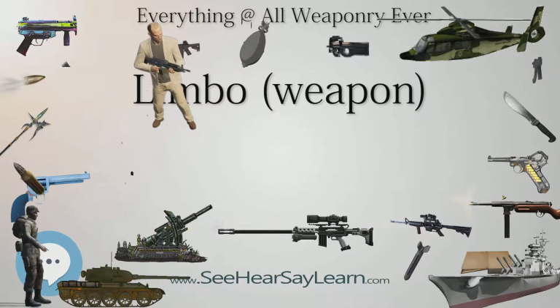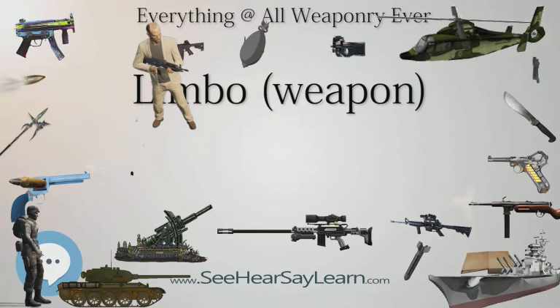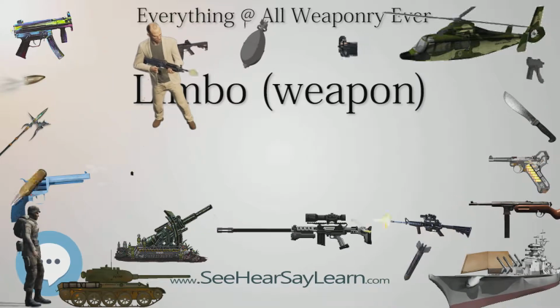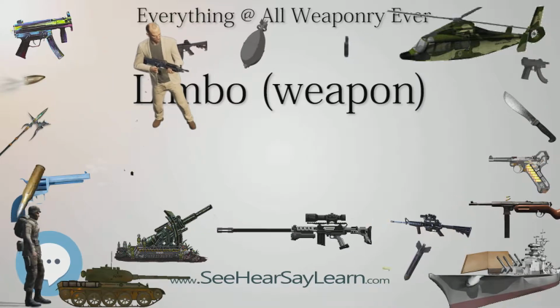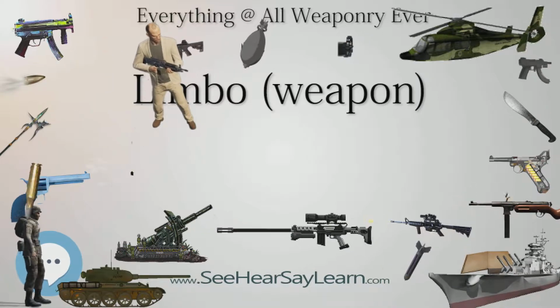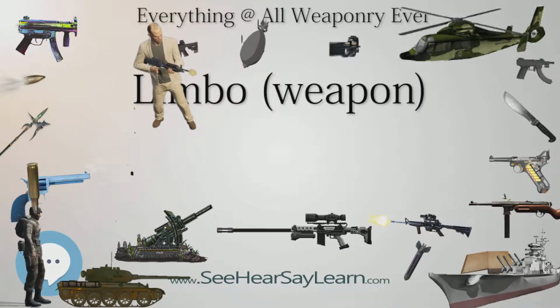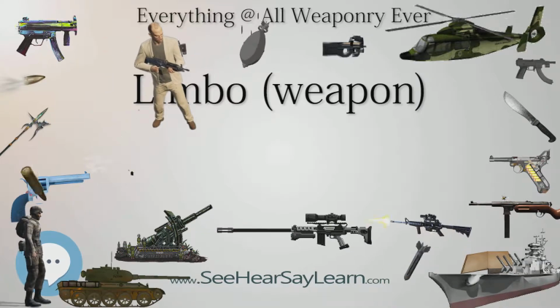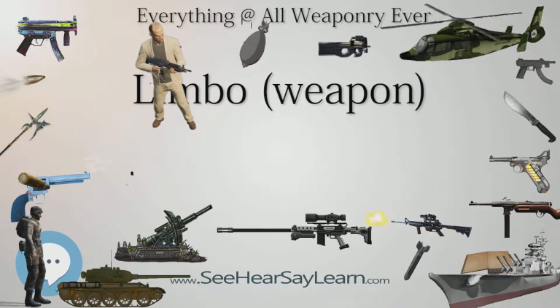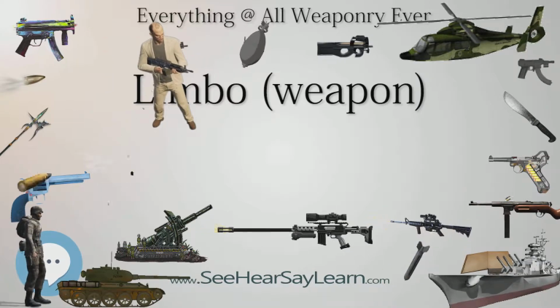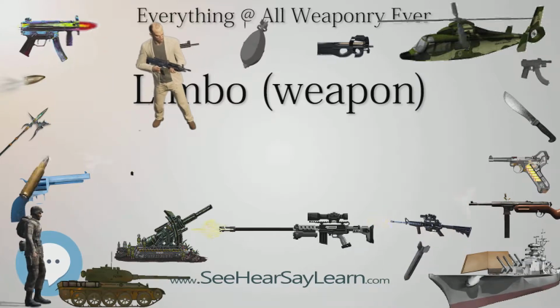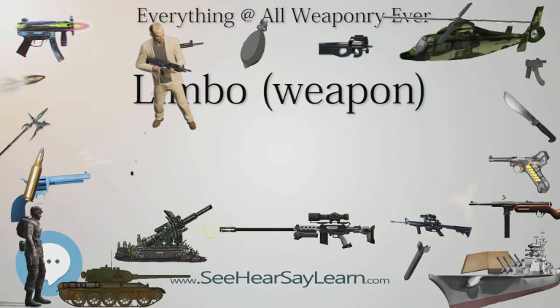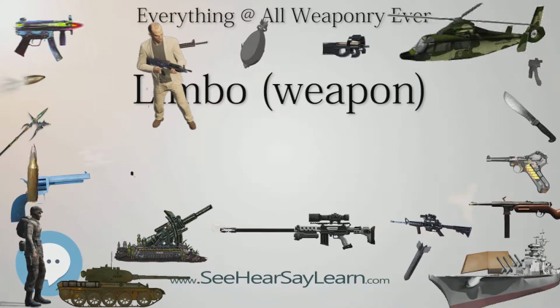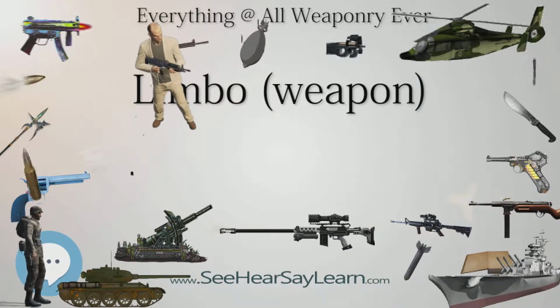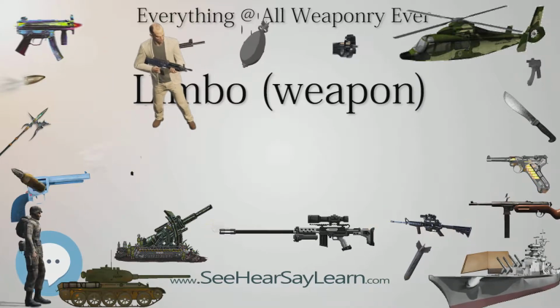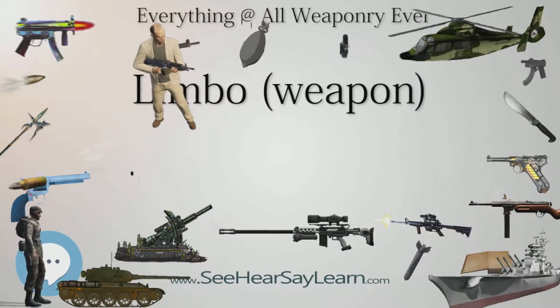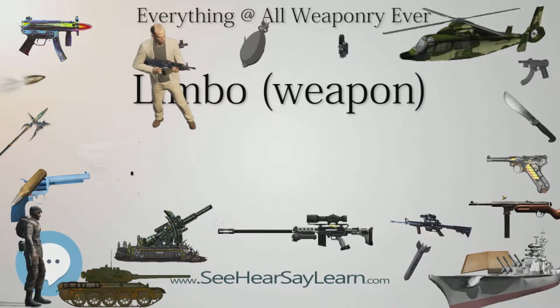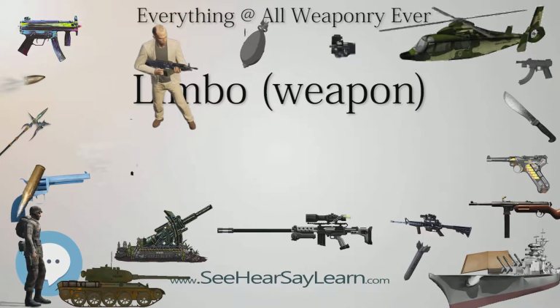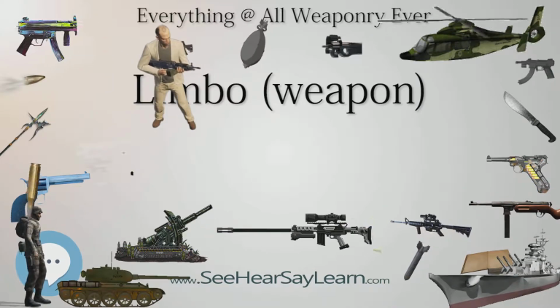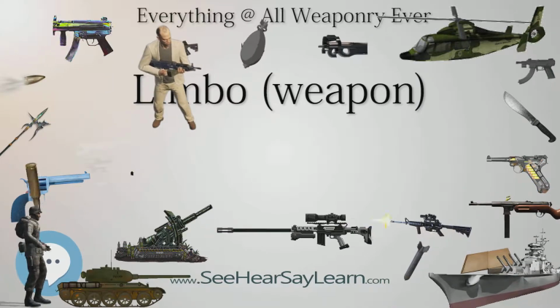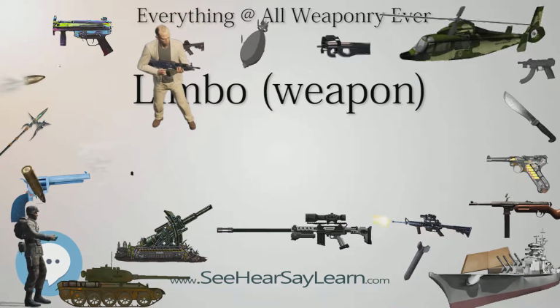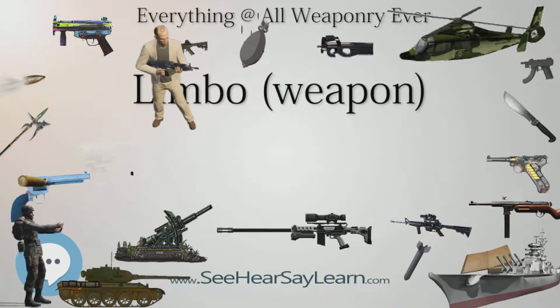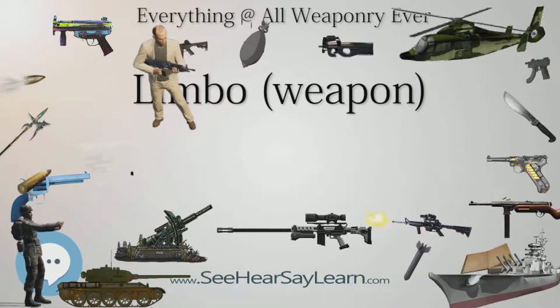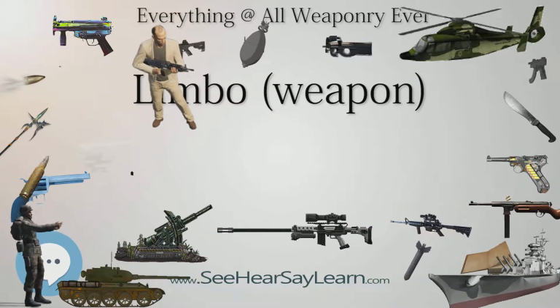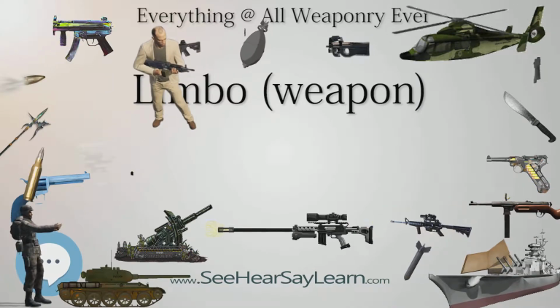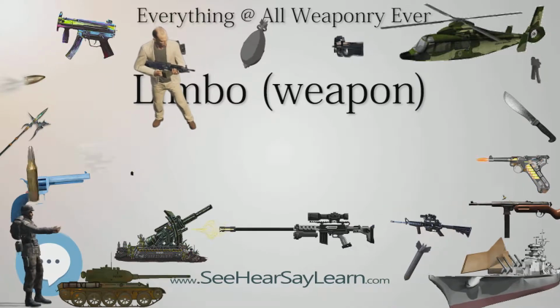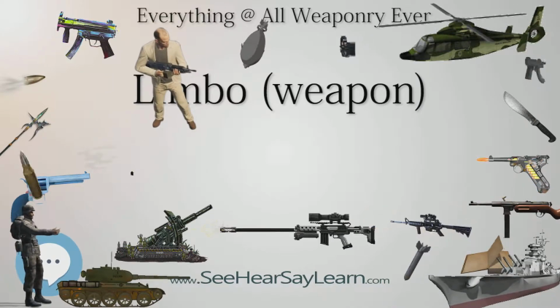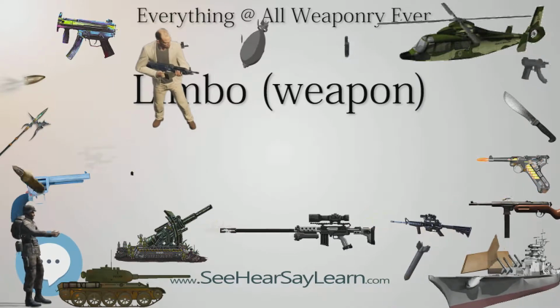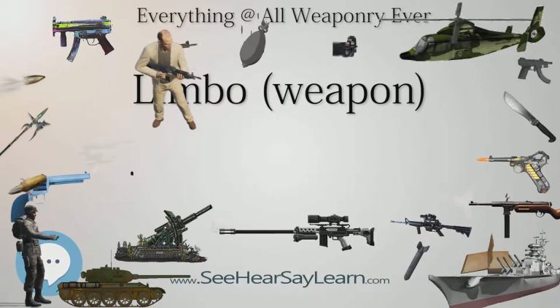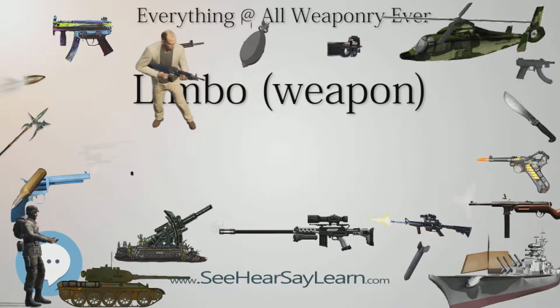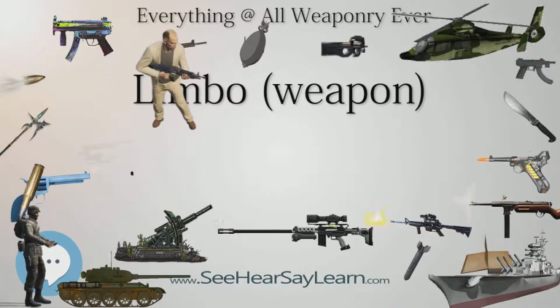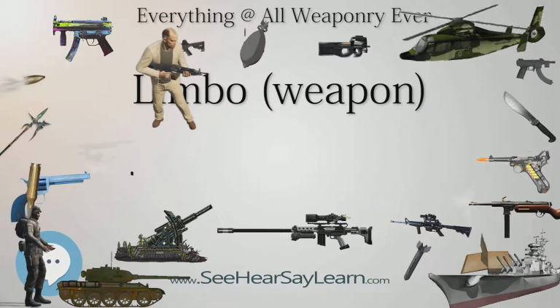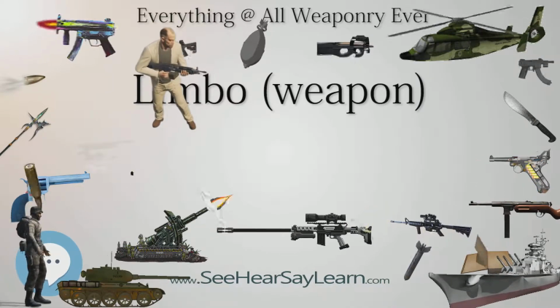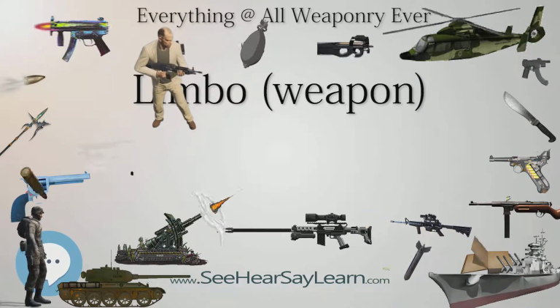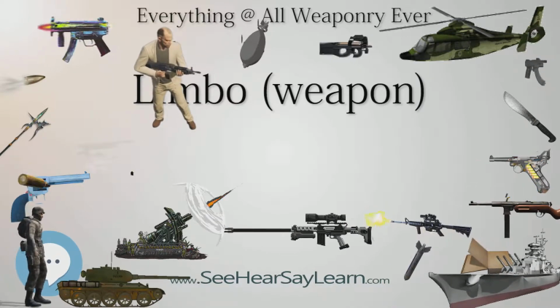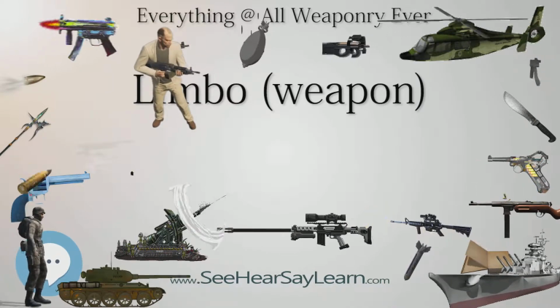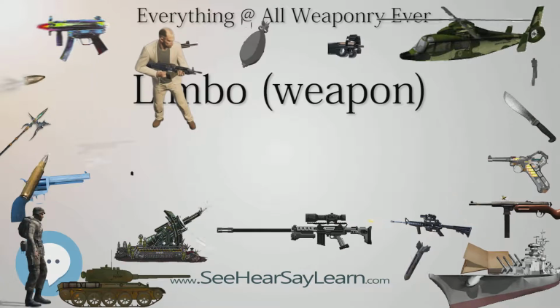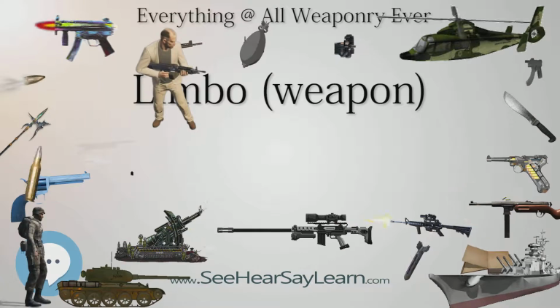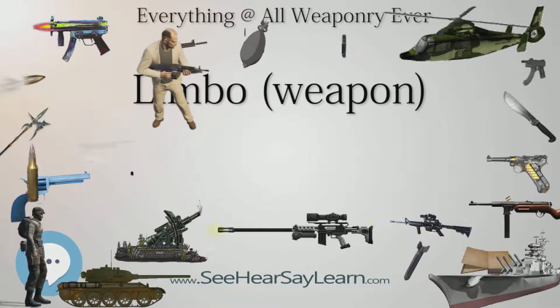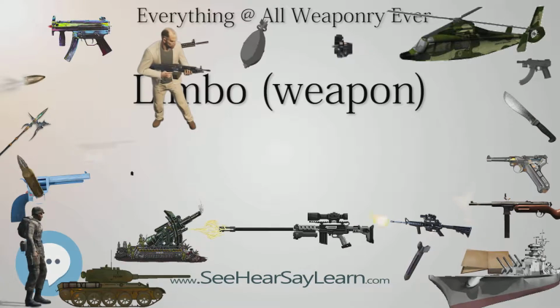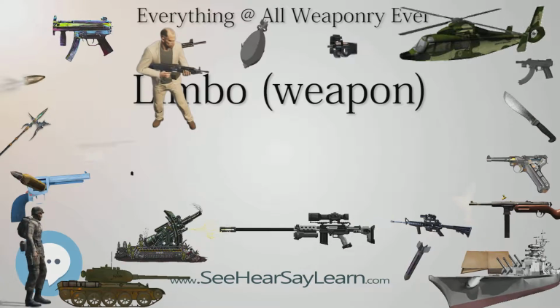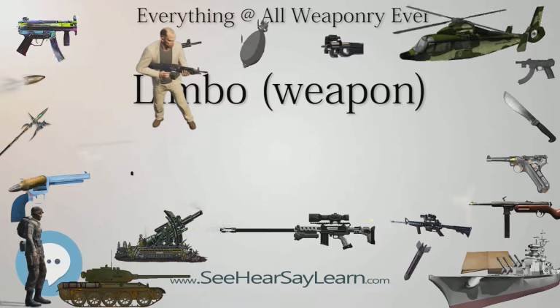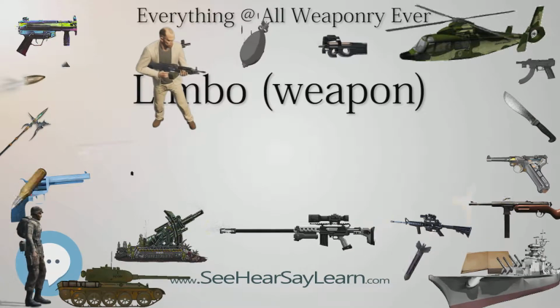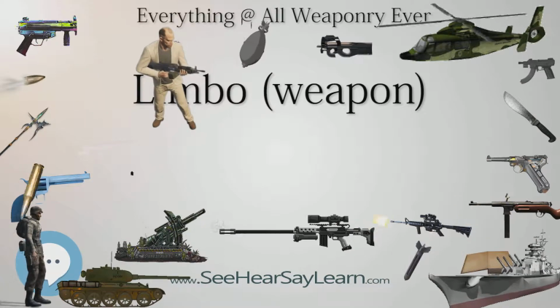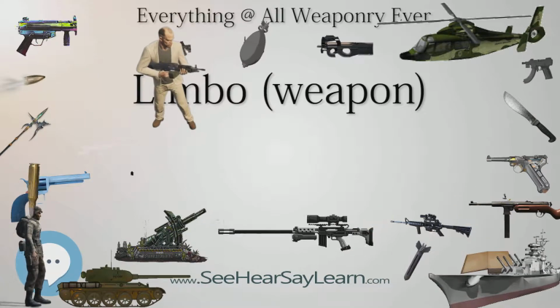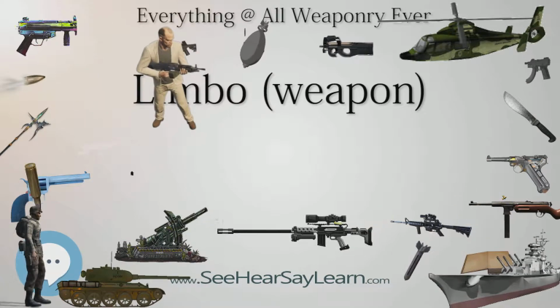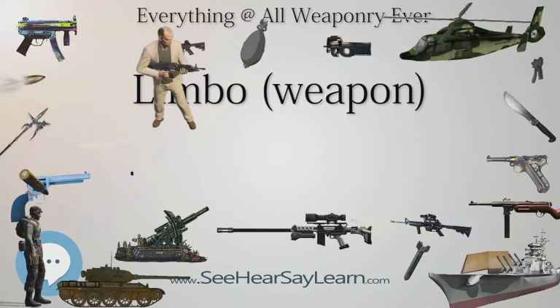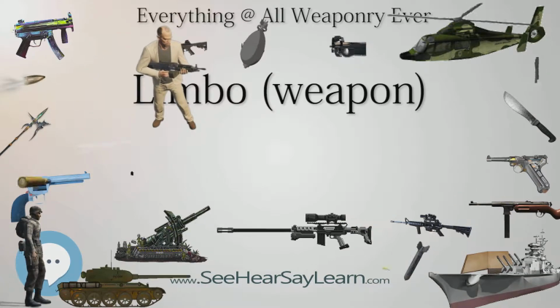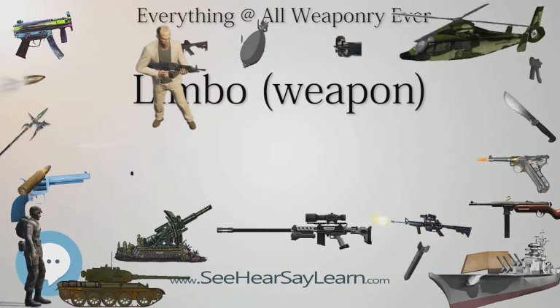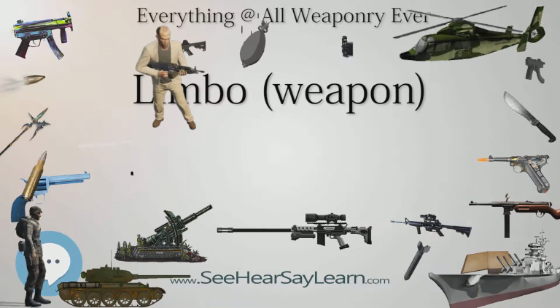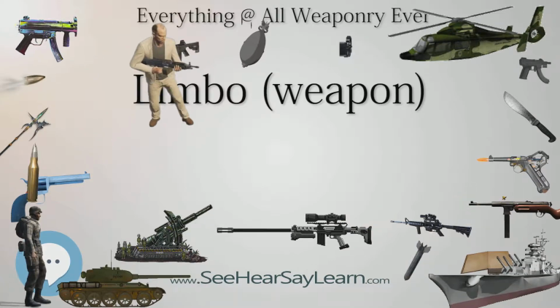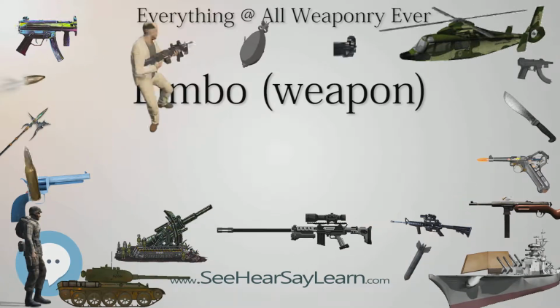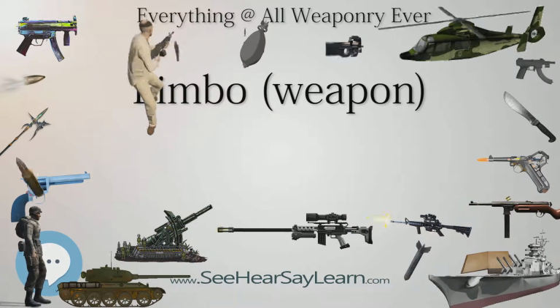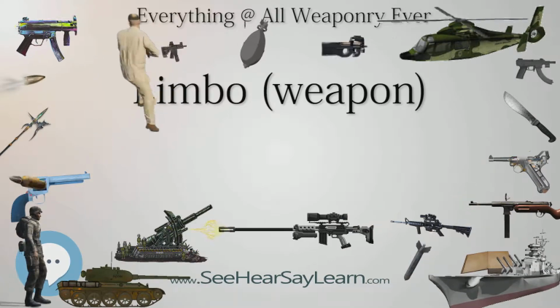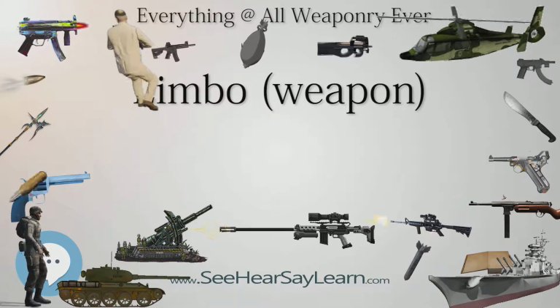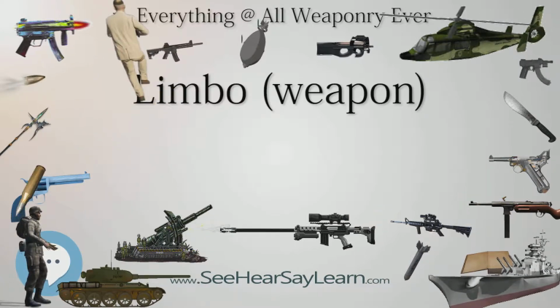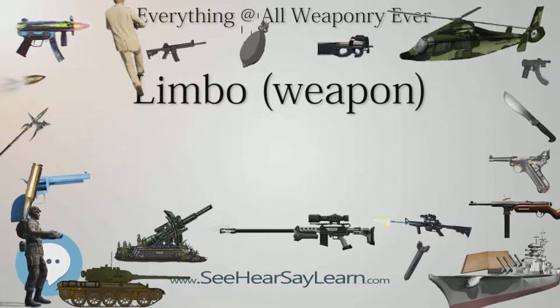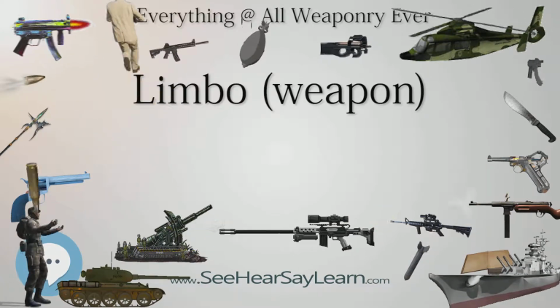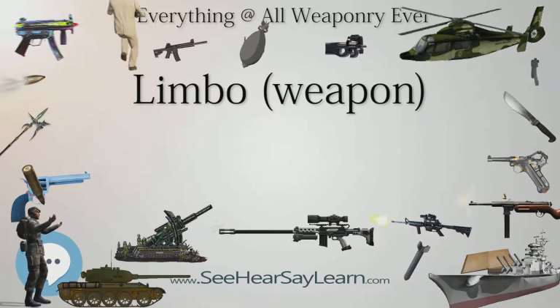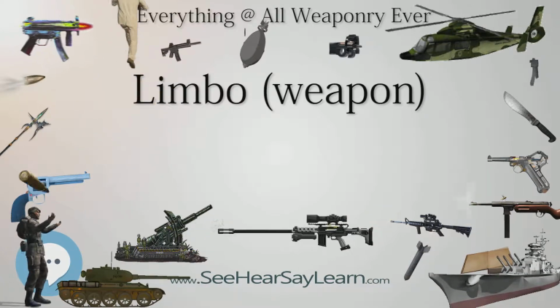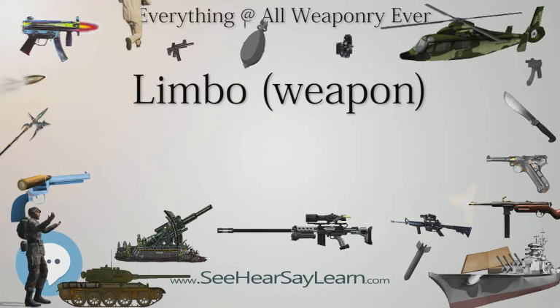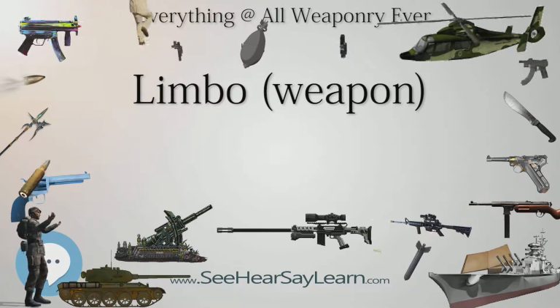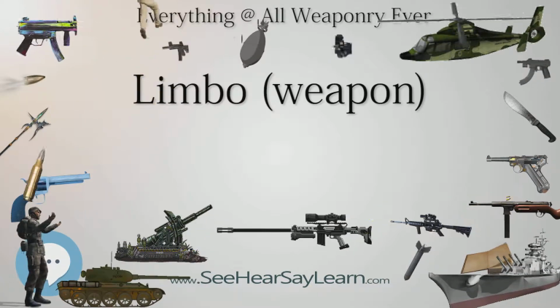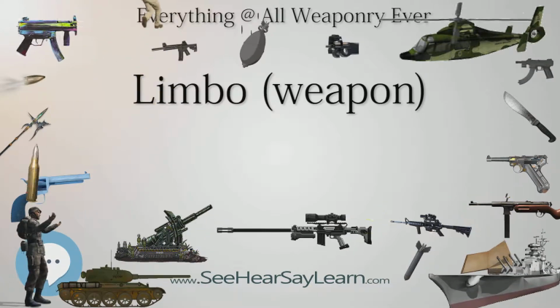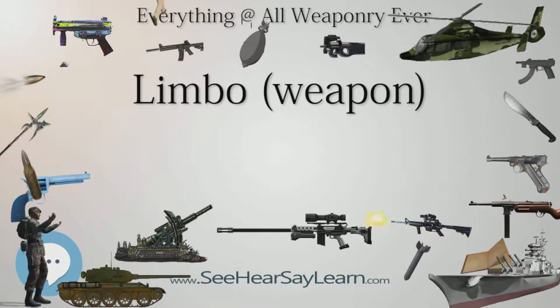A surviving system is preserved at the Explosion Museum of Naval Firepower in Gosport, Hampshire.